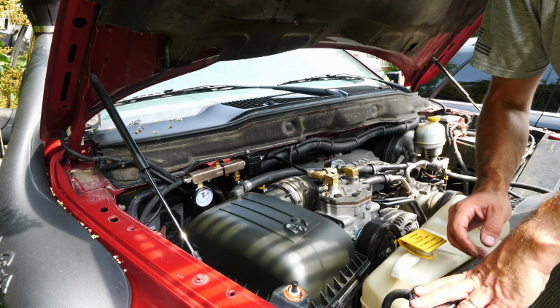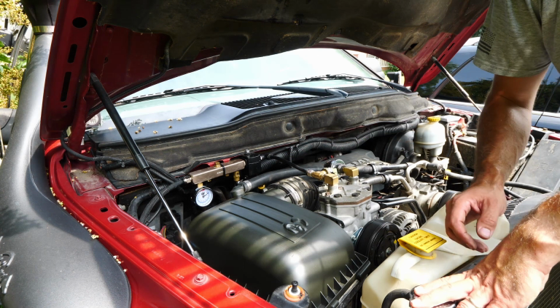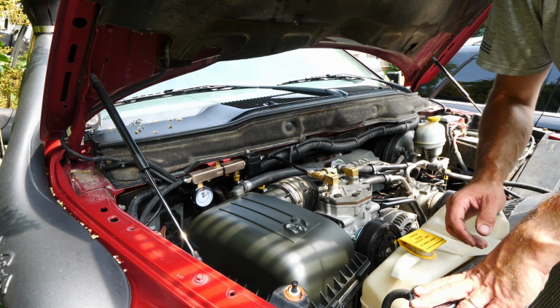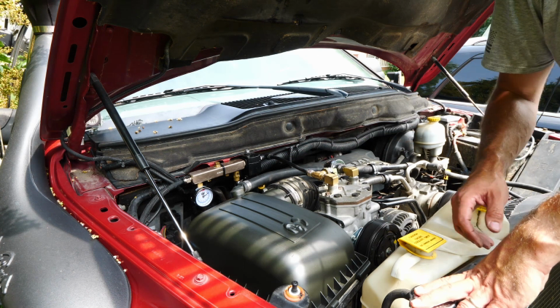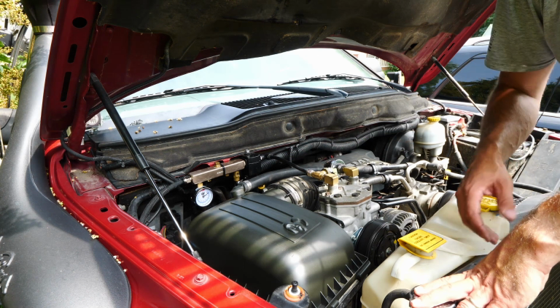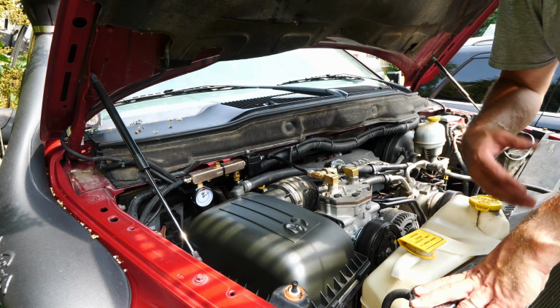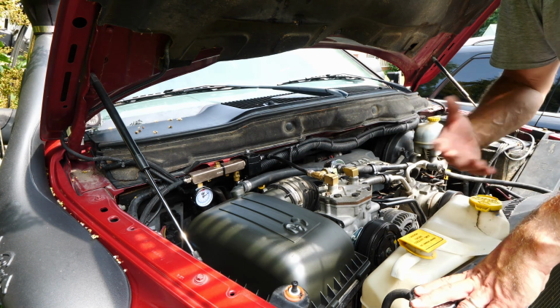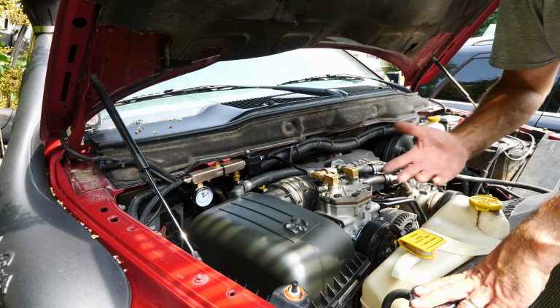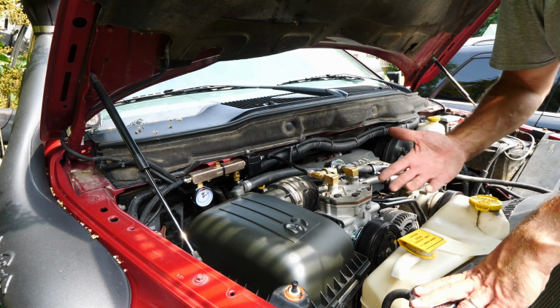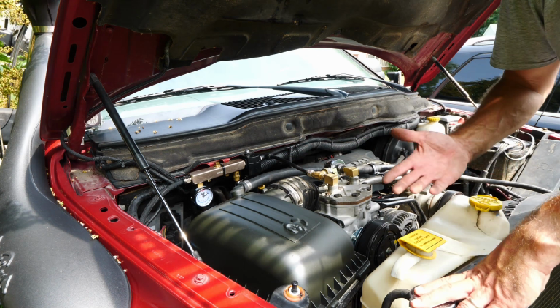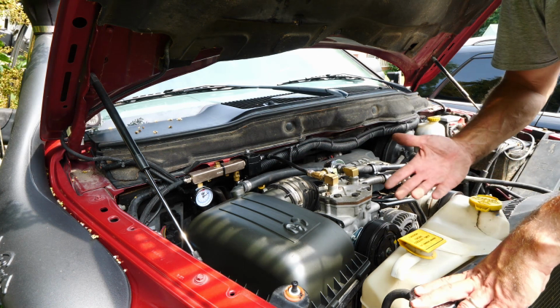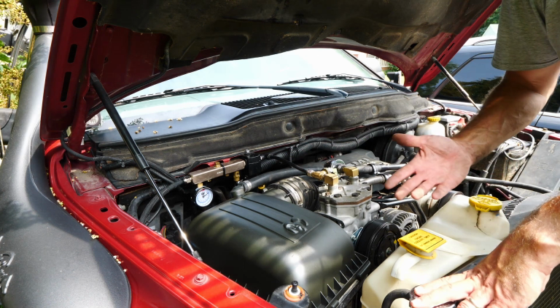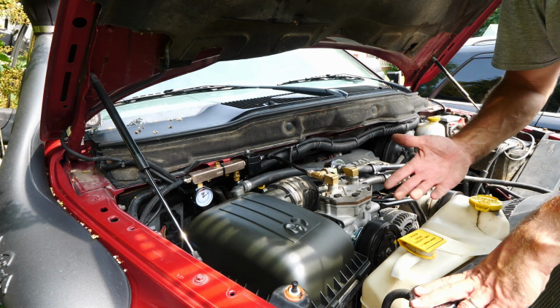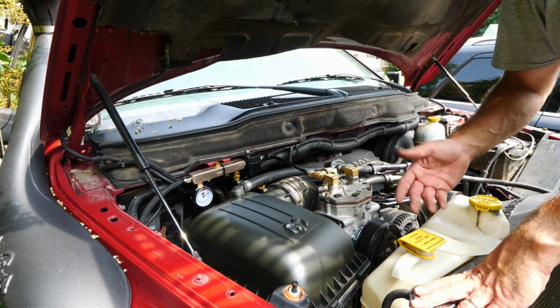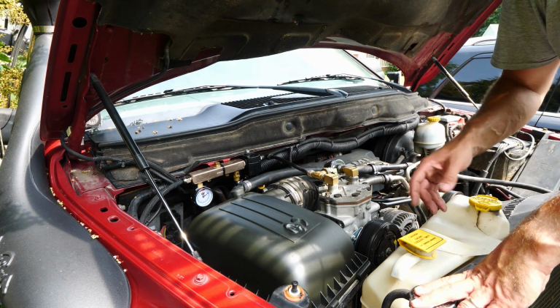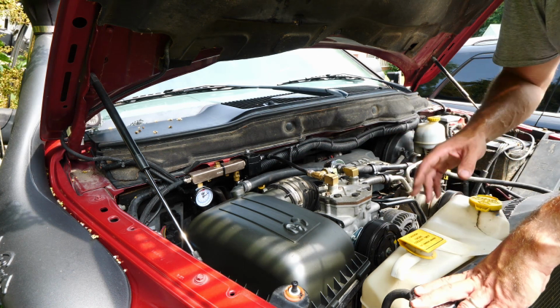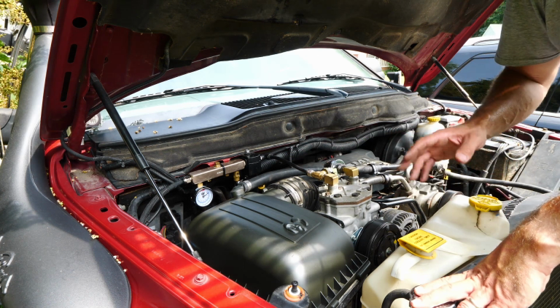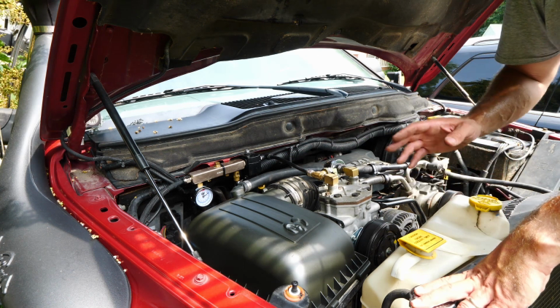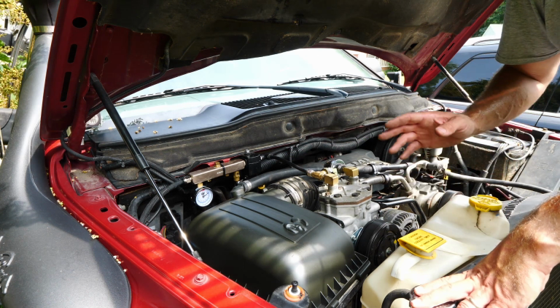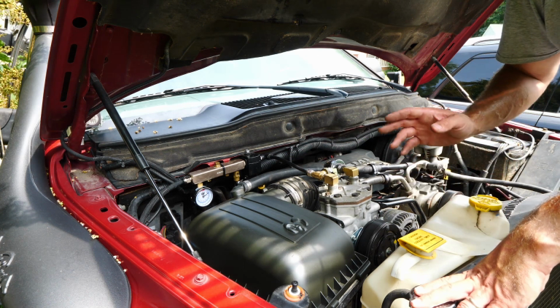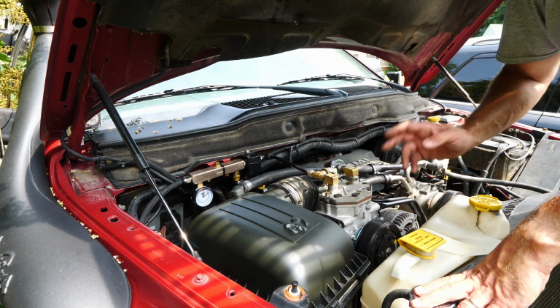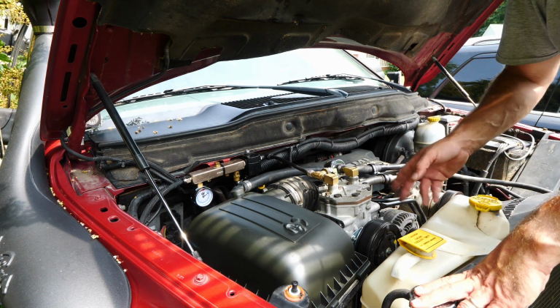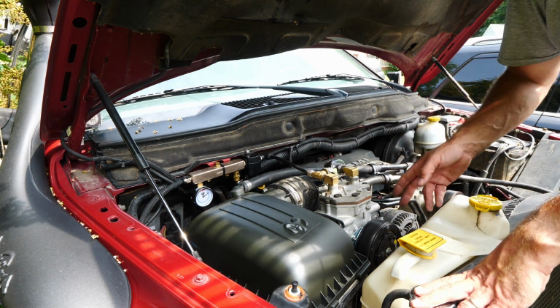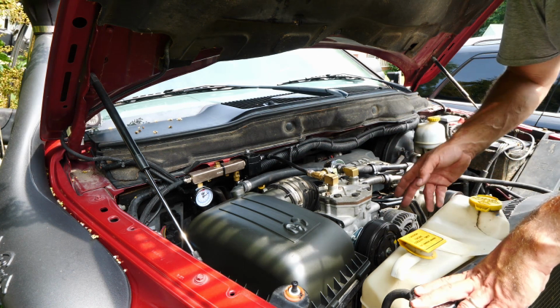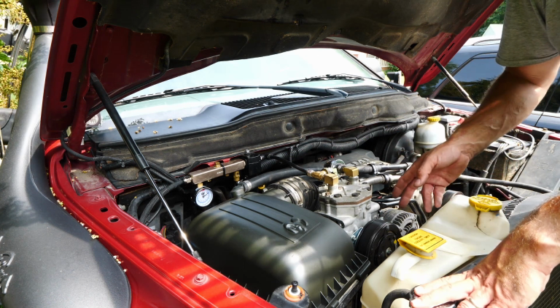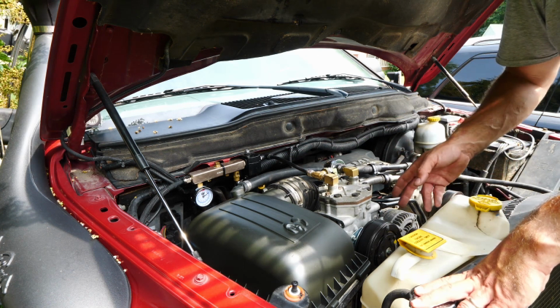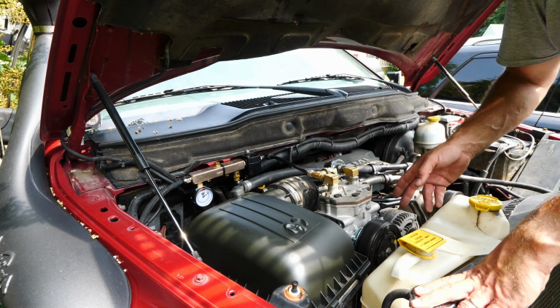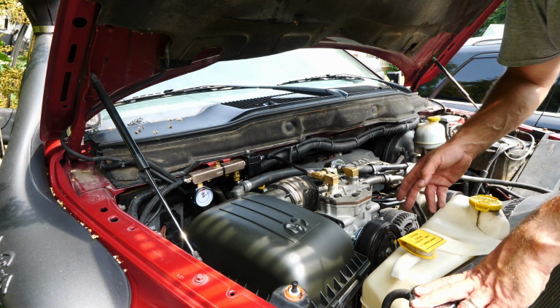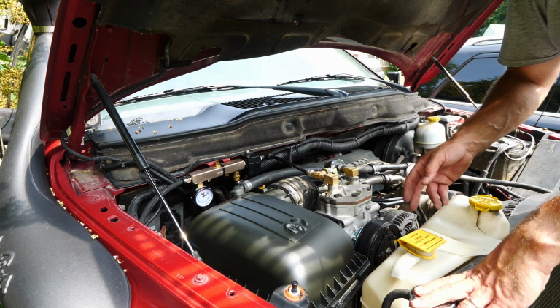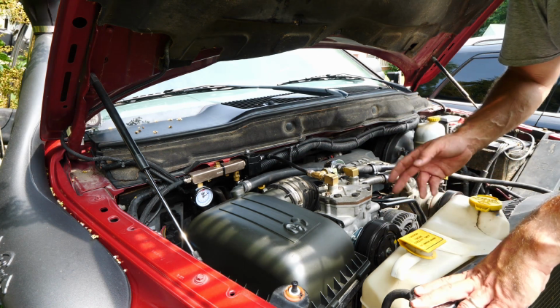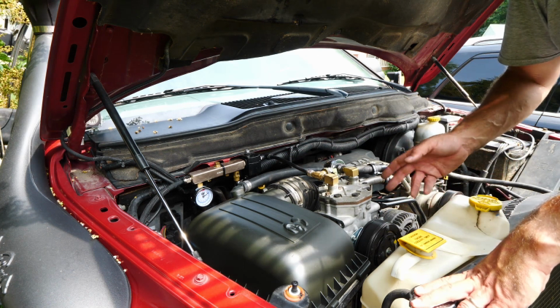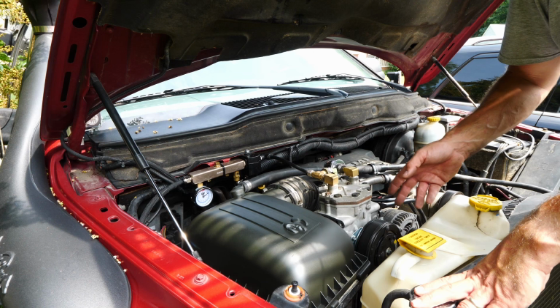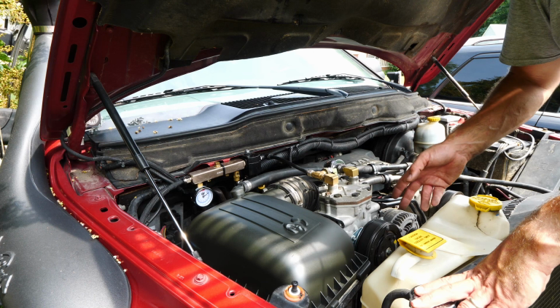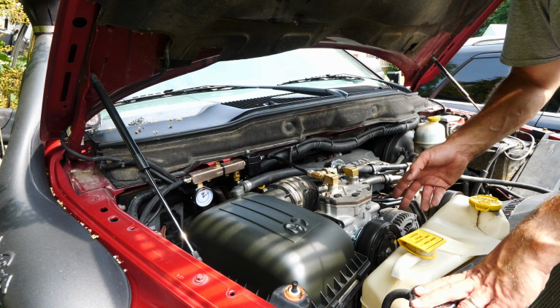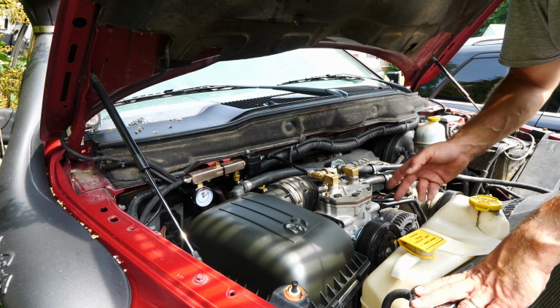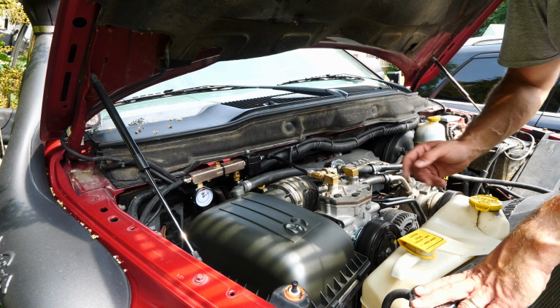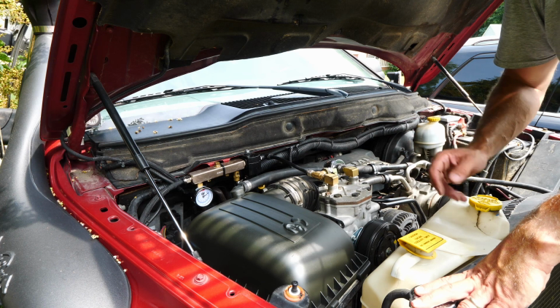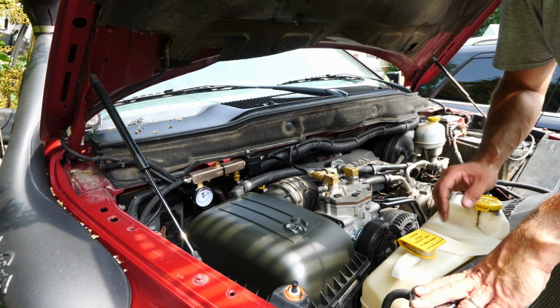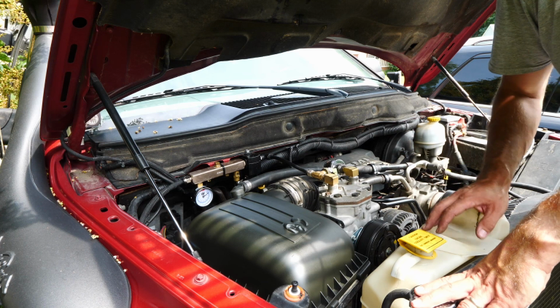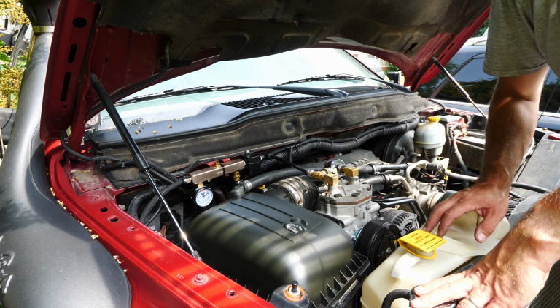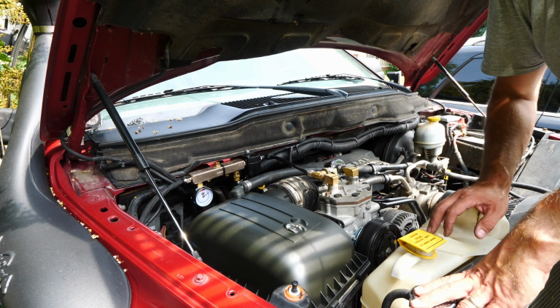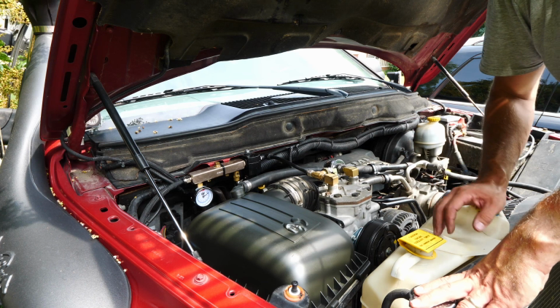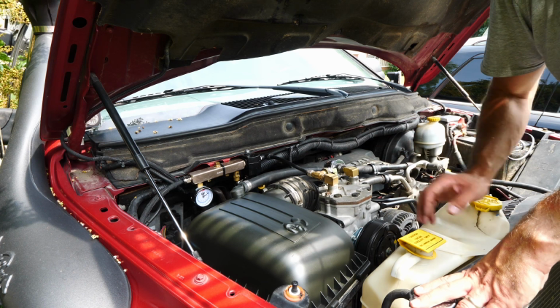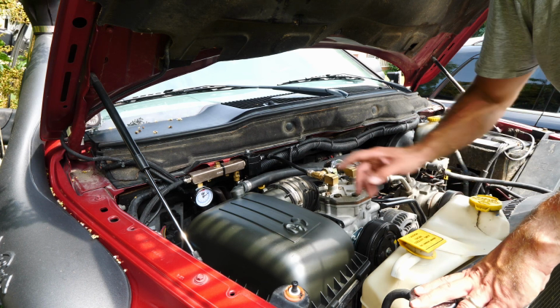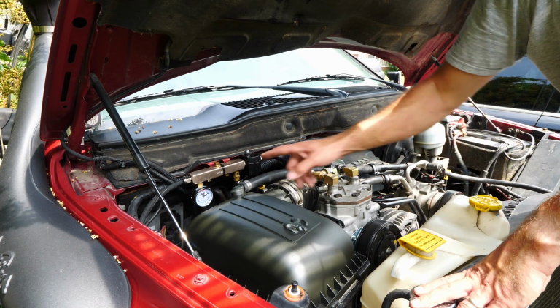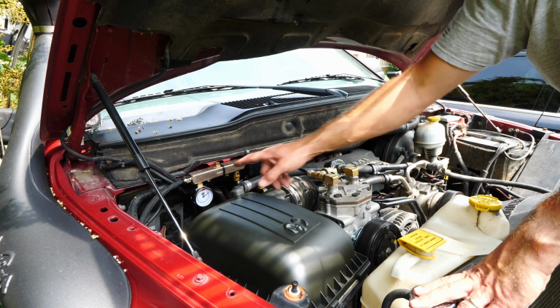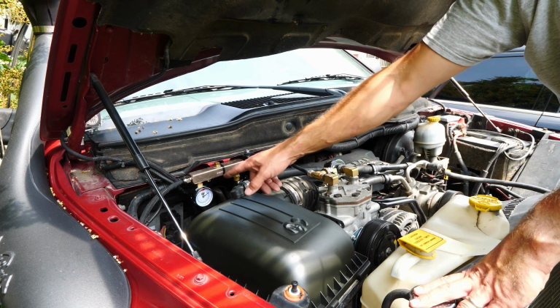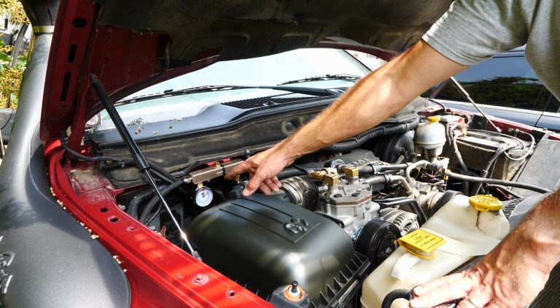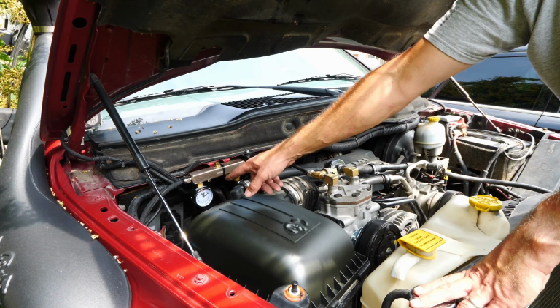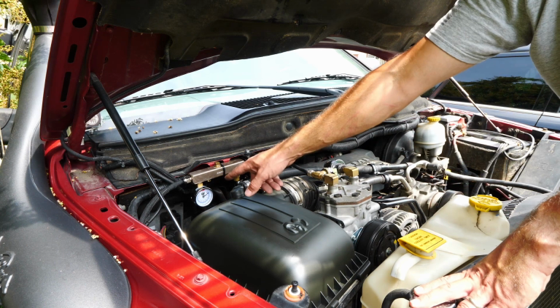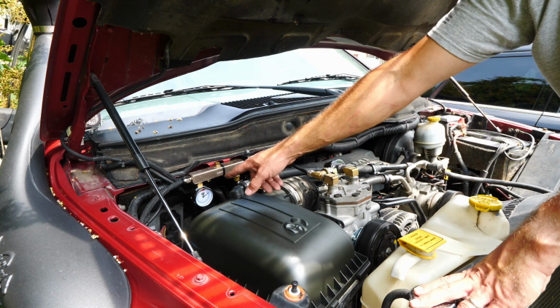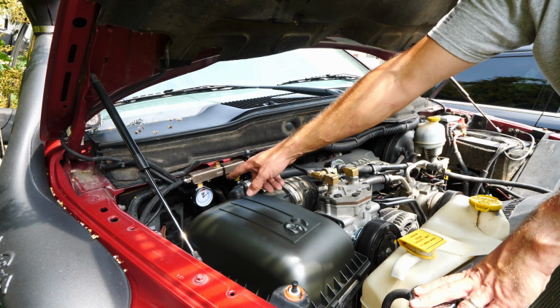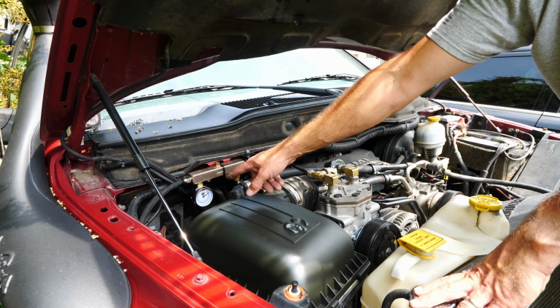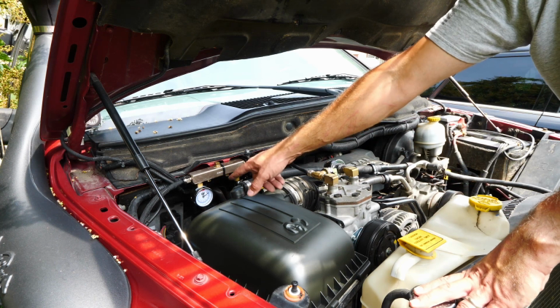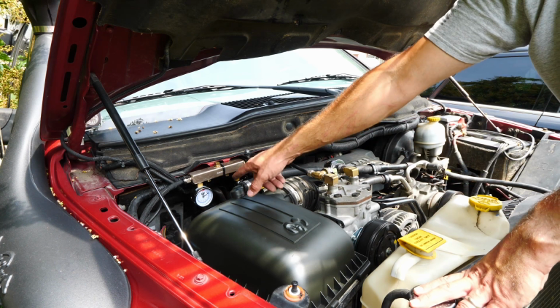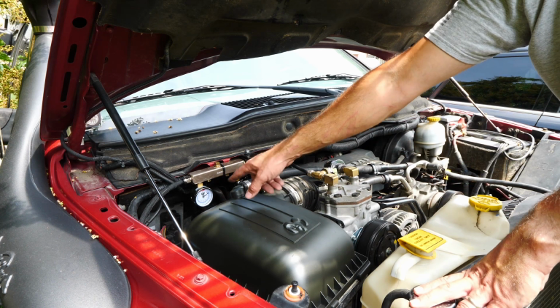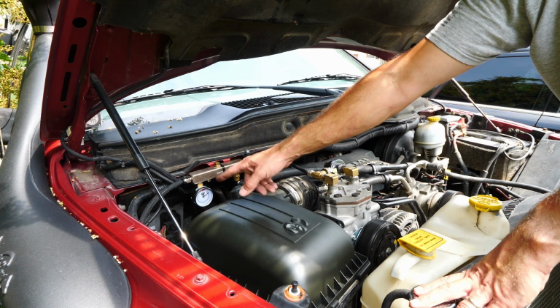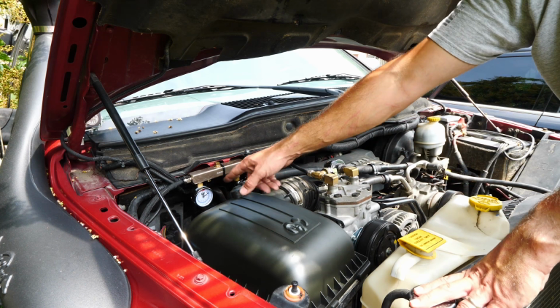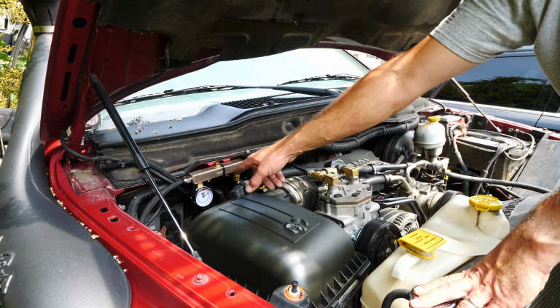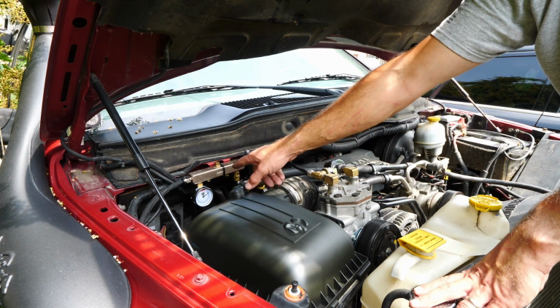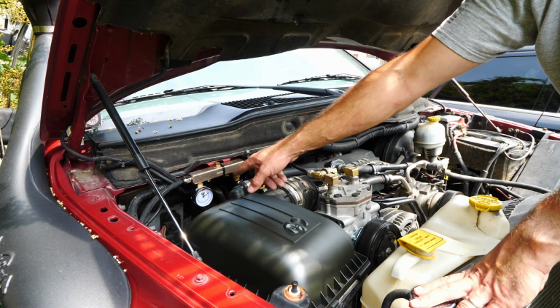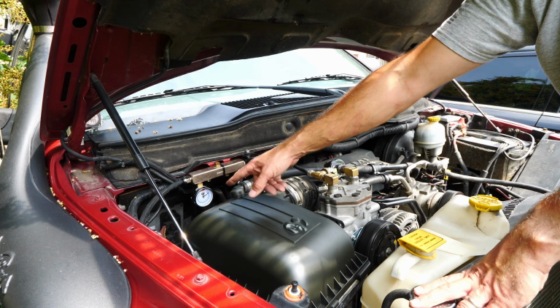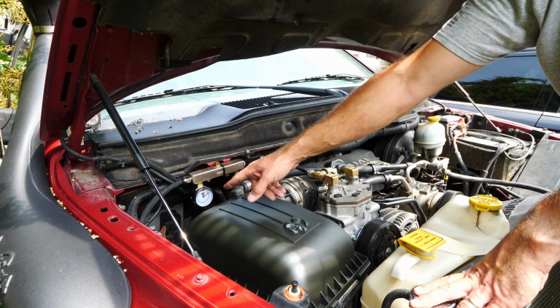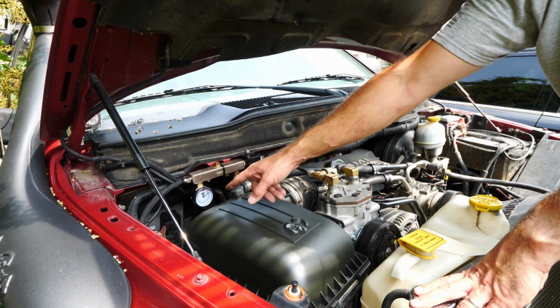Let me fire the truck up. I'll engage the compressor and you can see how it cycles, and you'll also be able to see the gauge going back and forth.